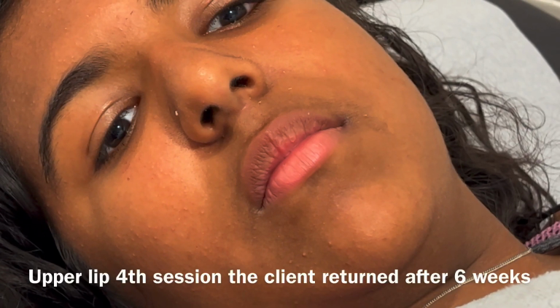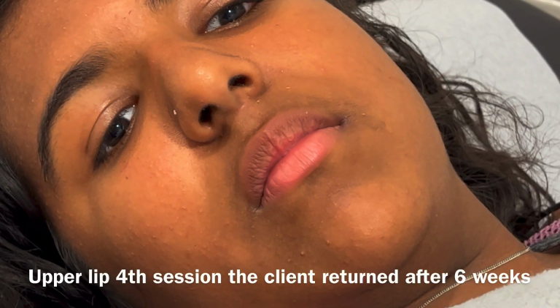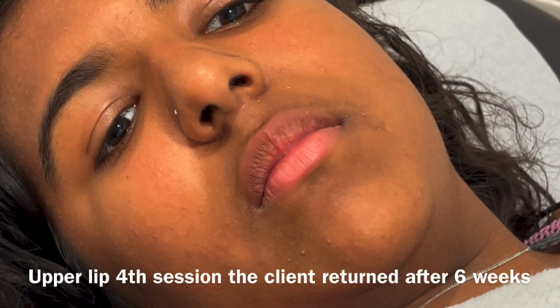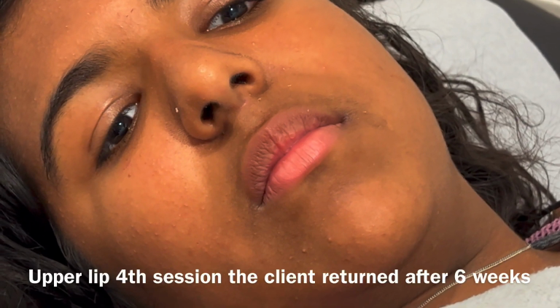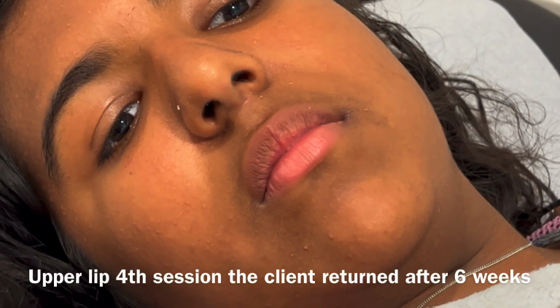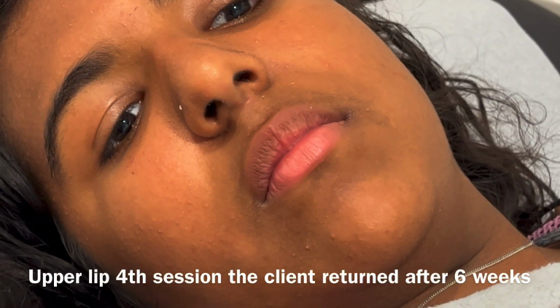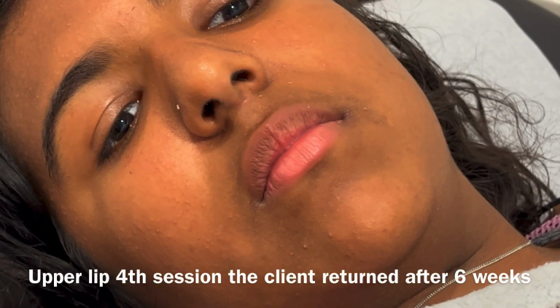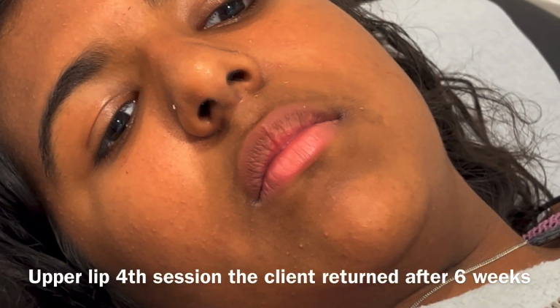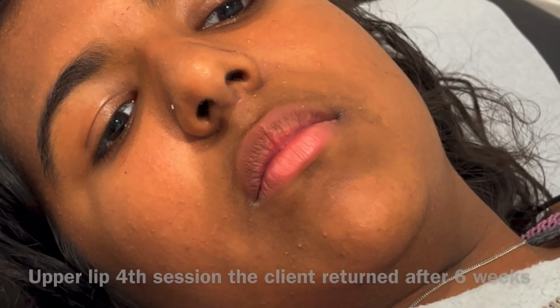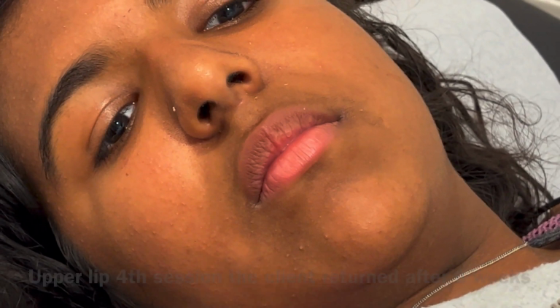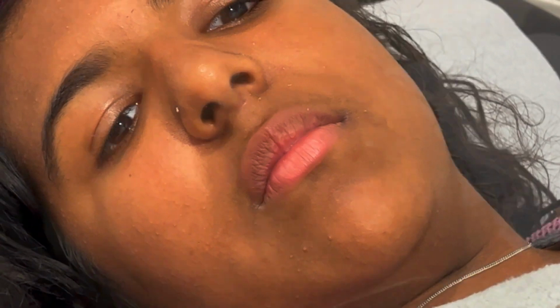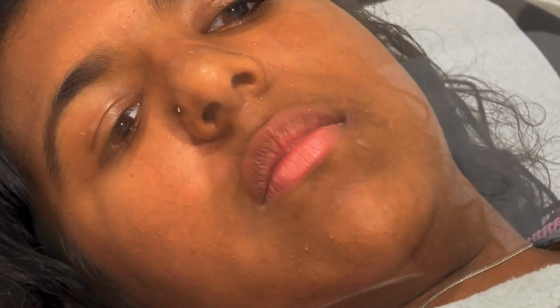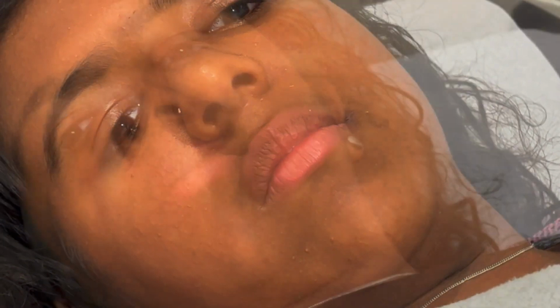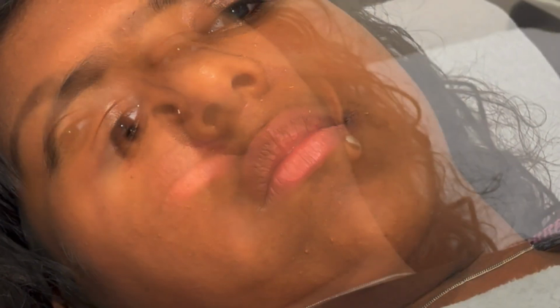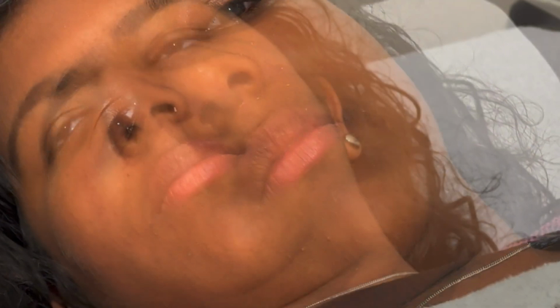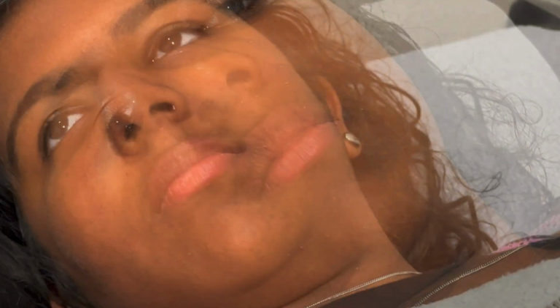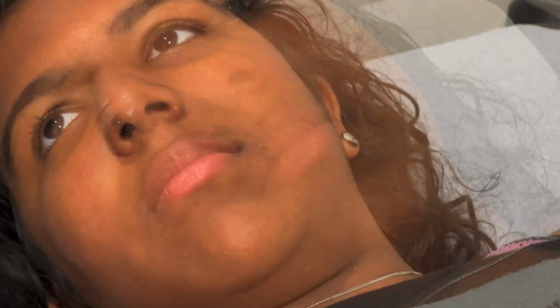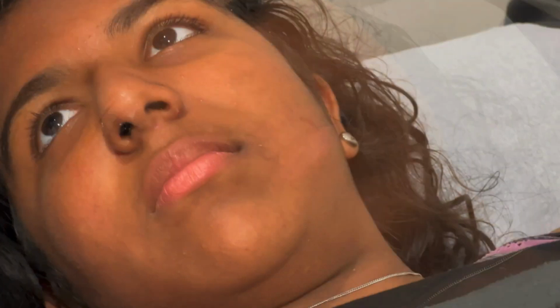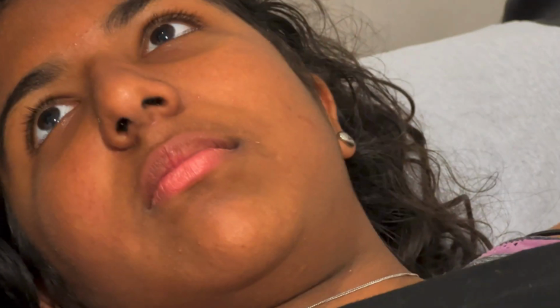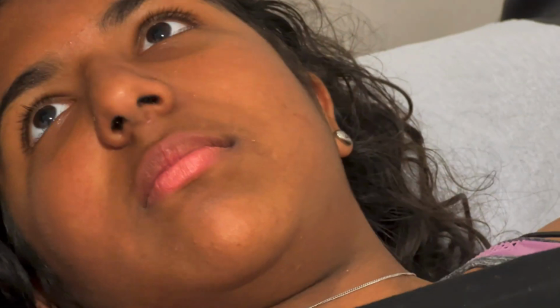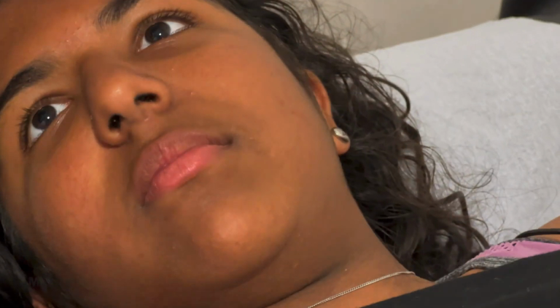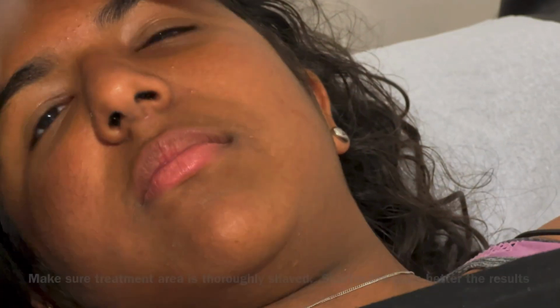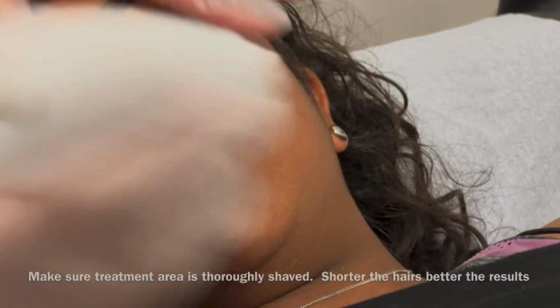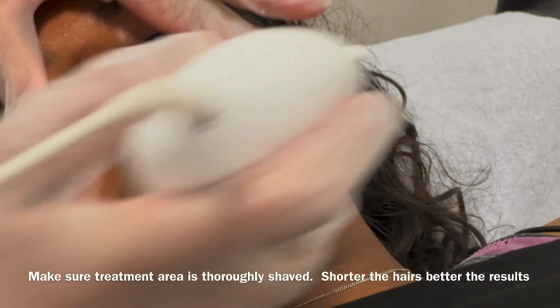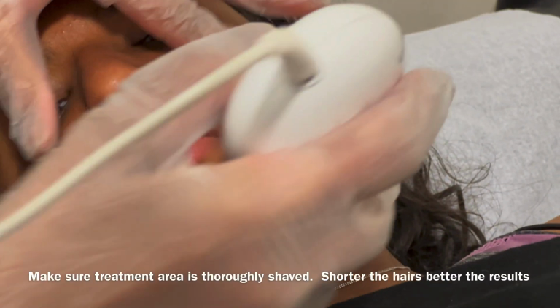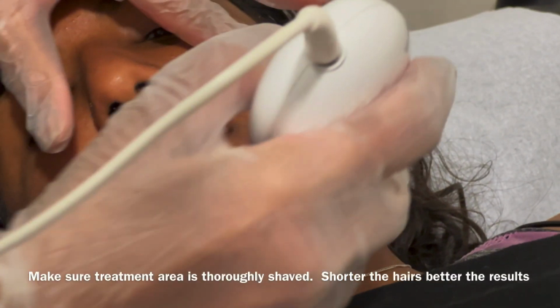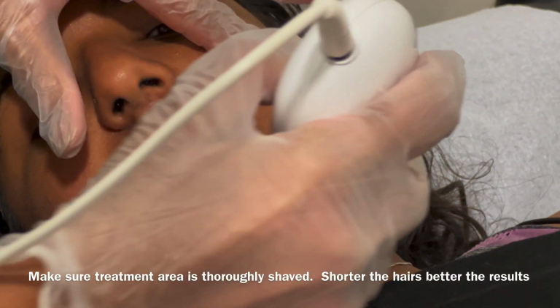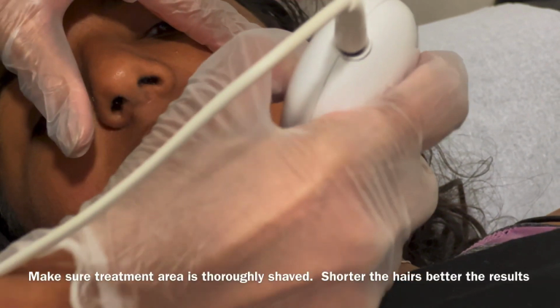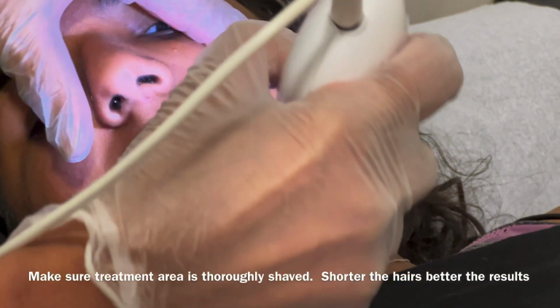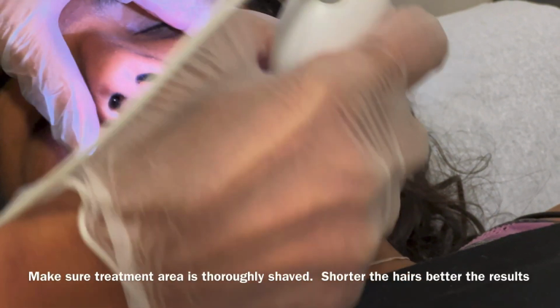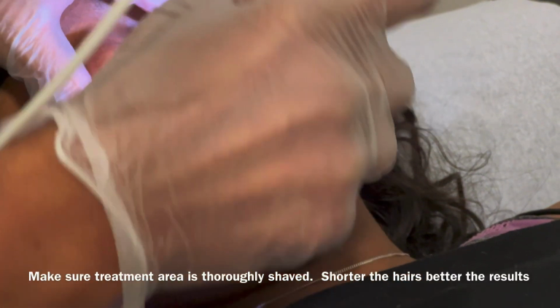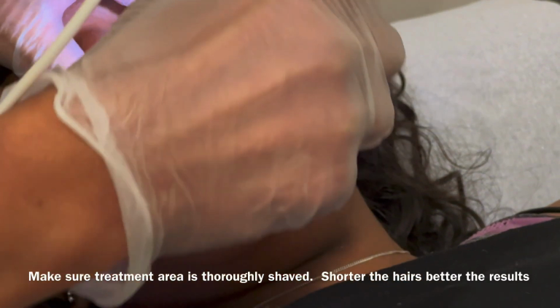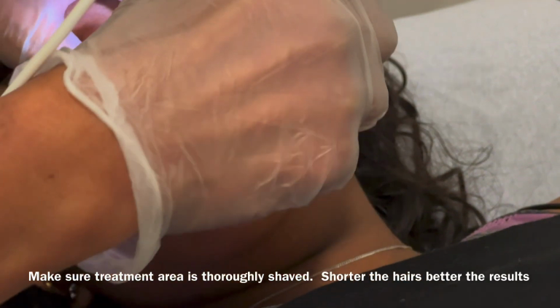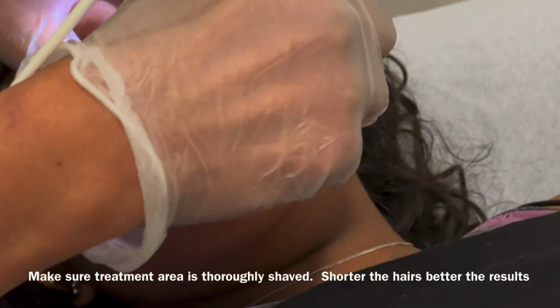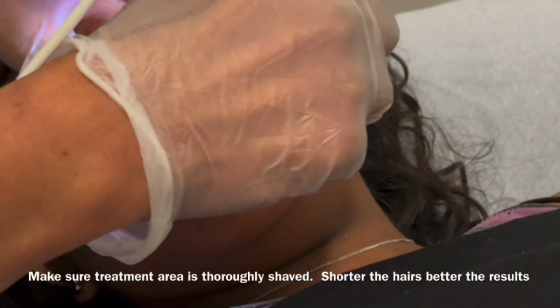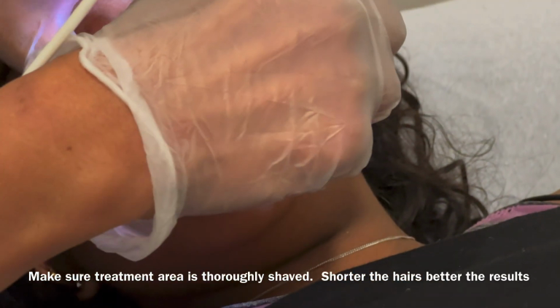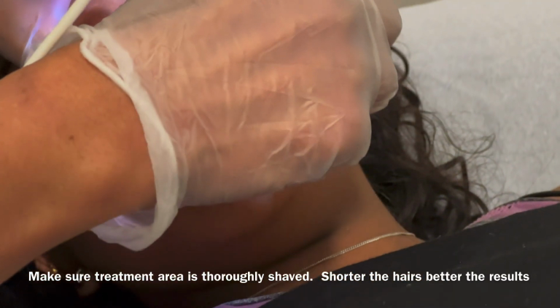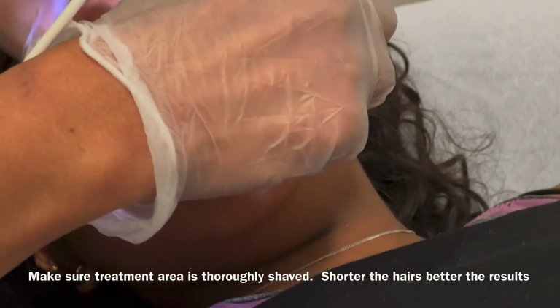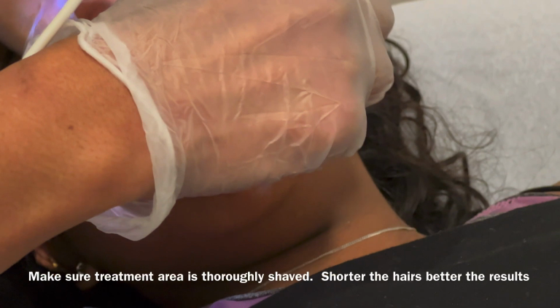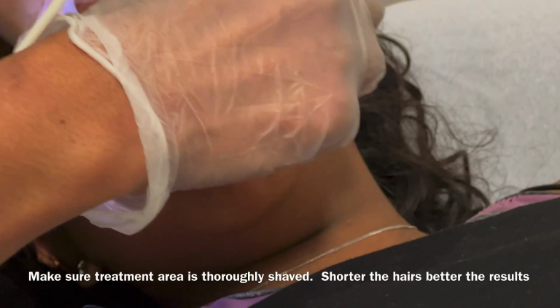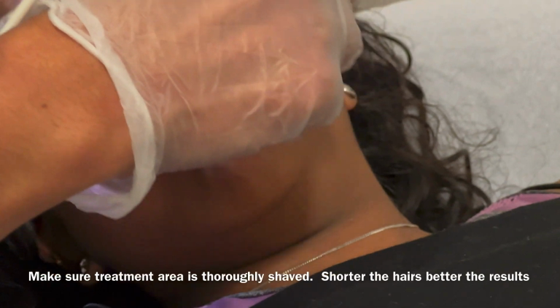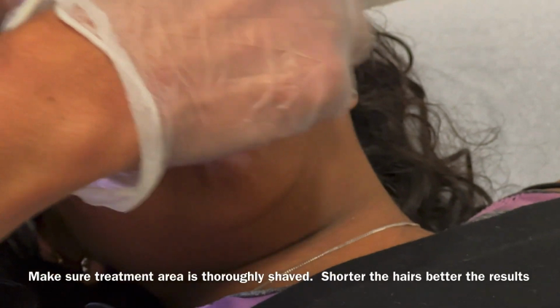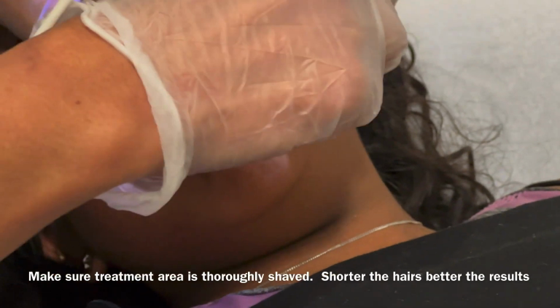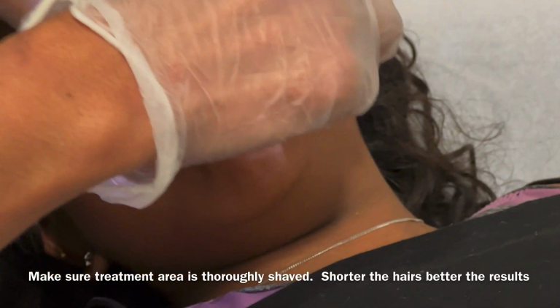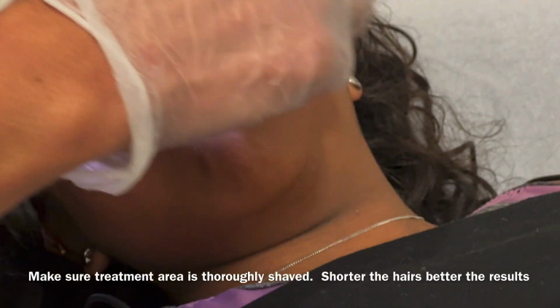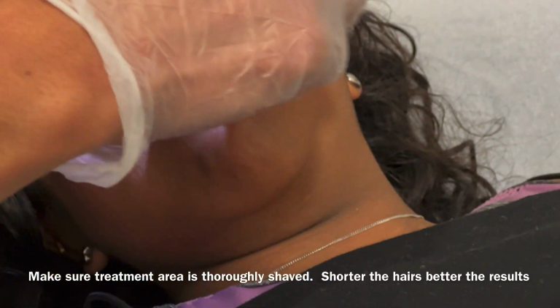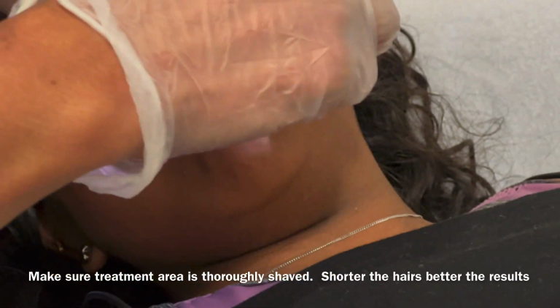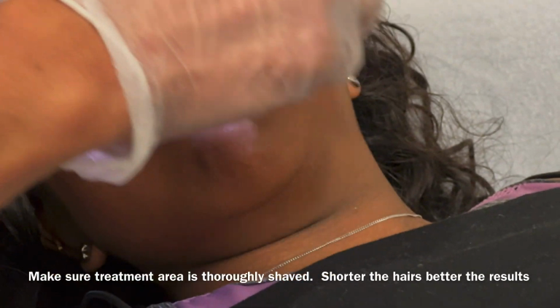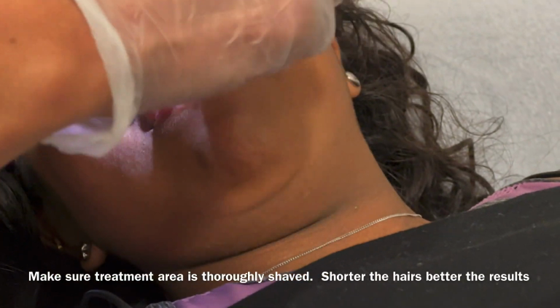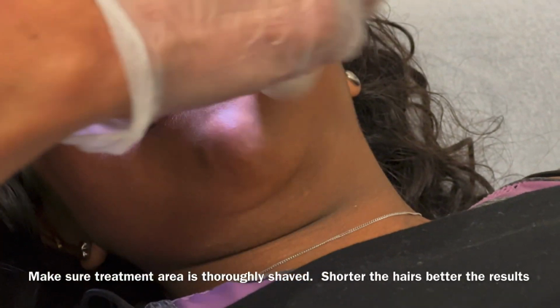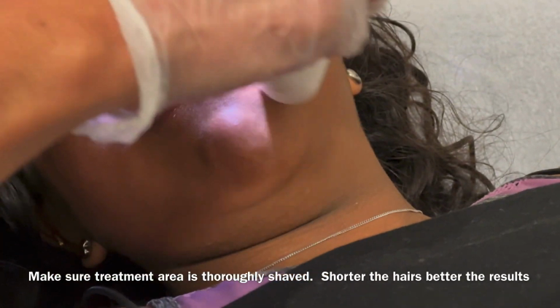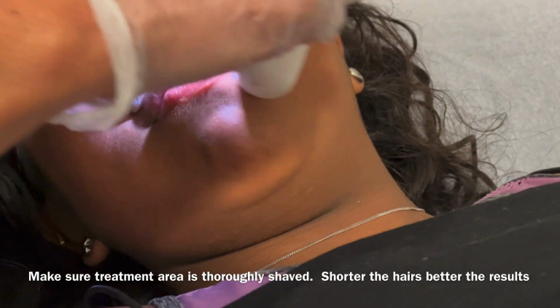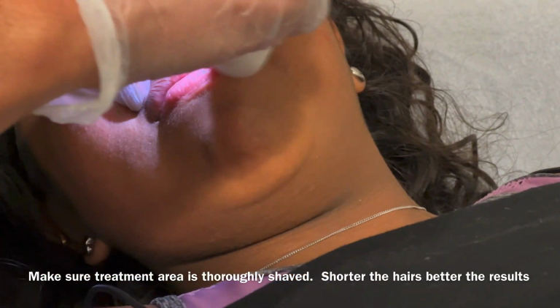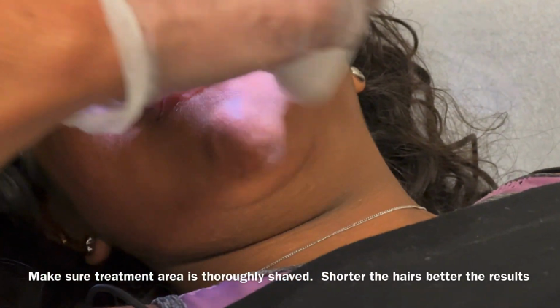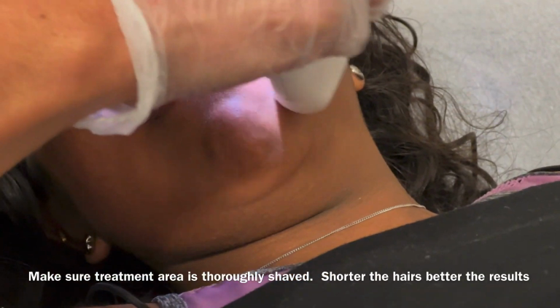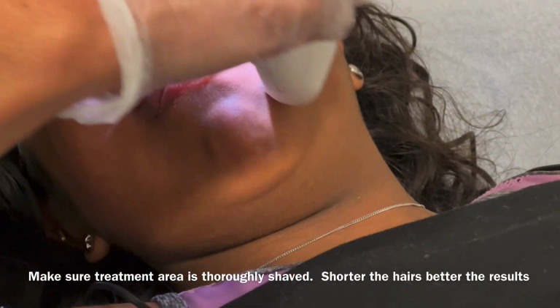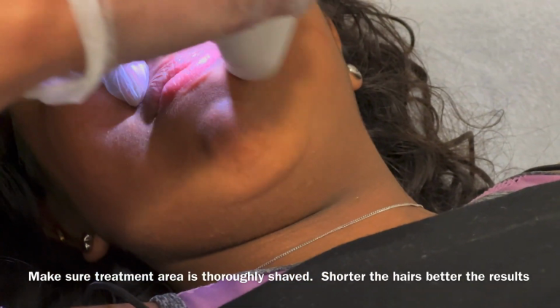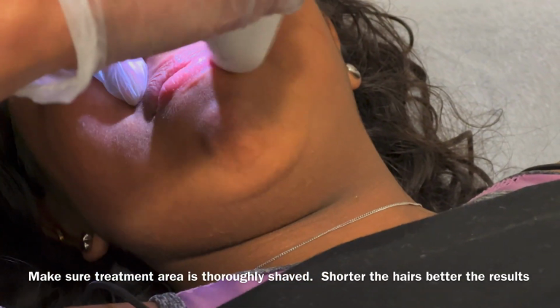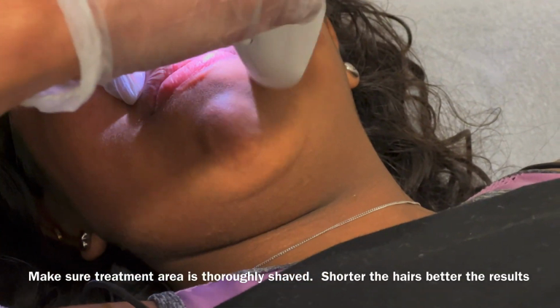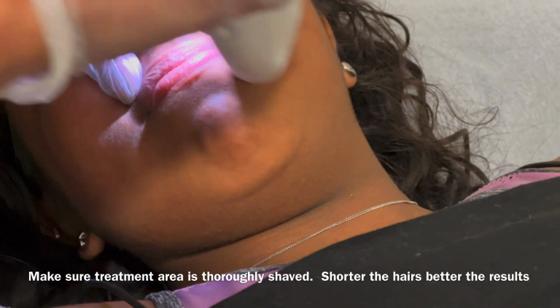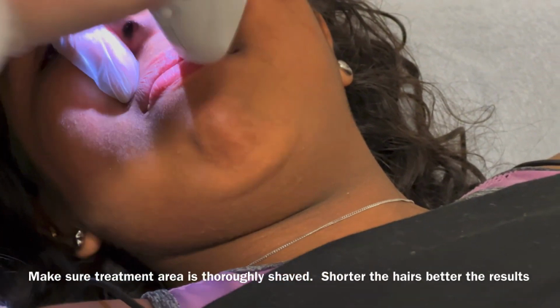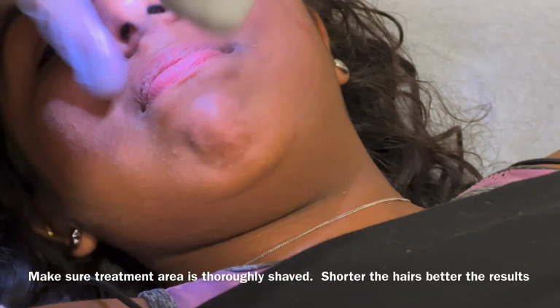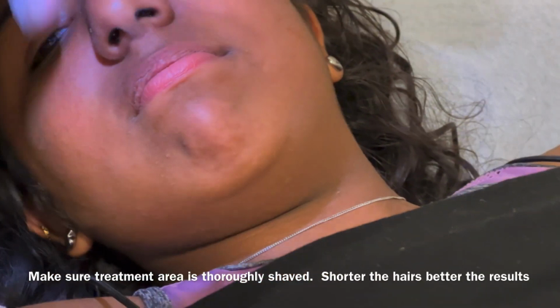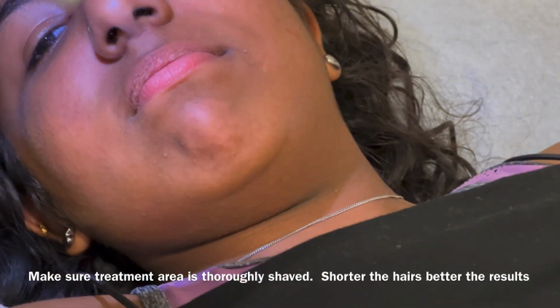Welcome to our channel. Today's tutorial is about laser hair removal on the upper lip.